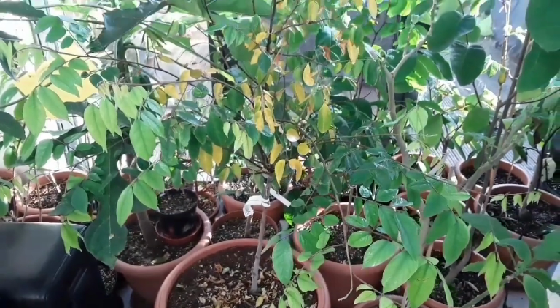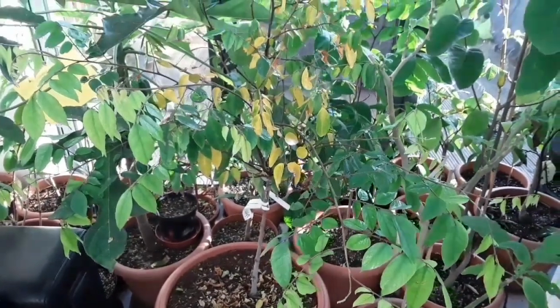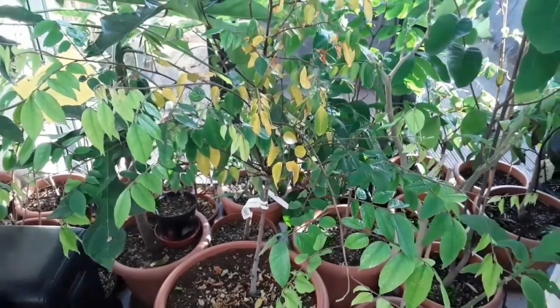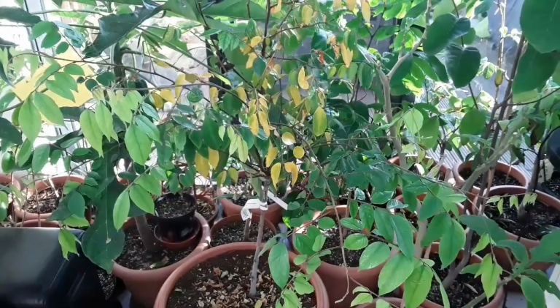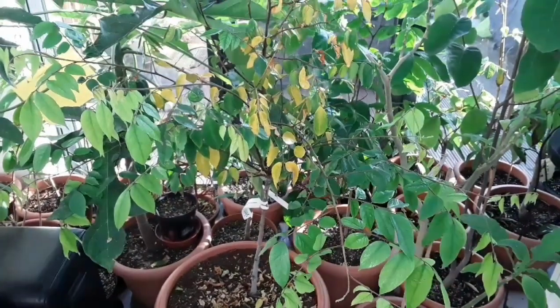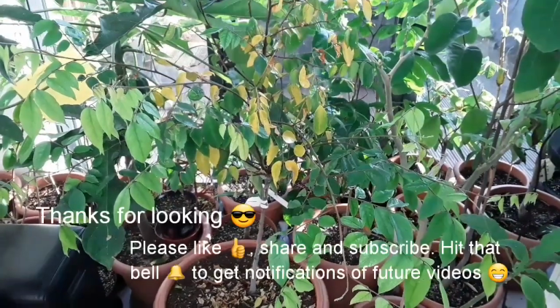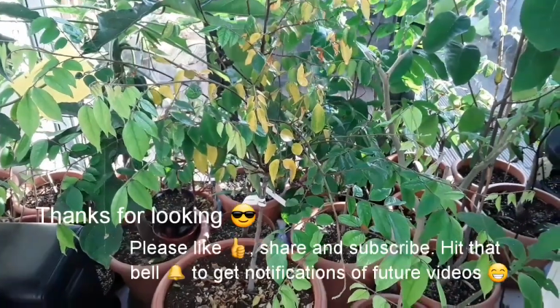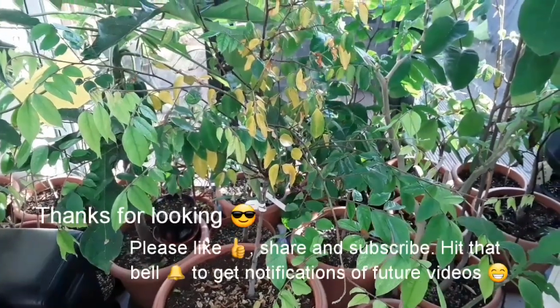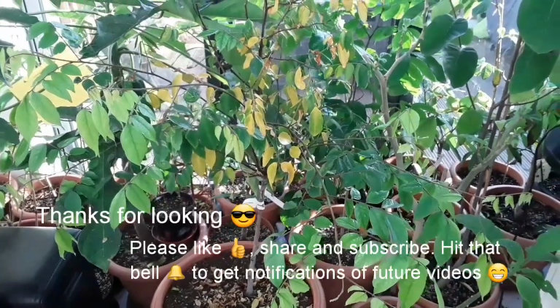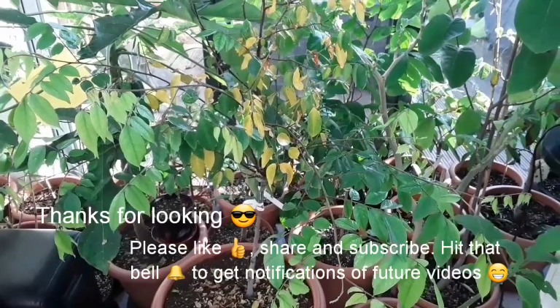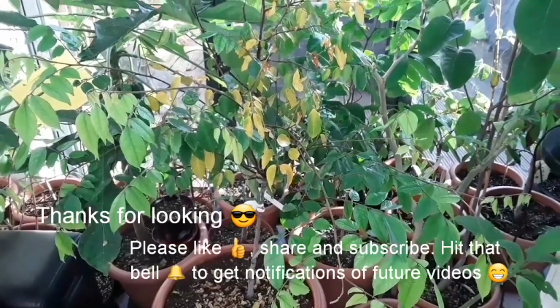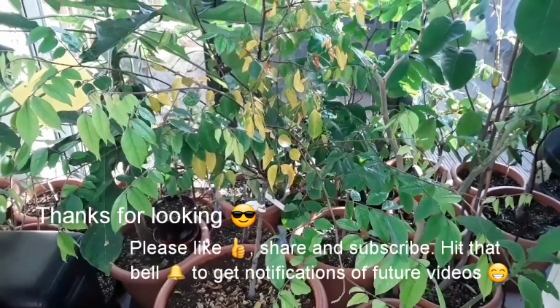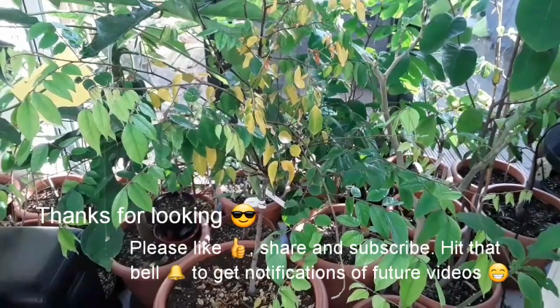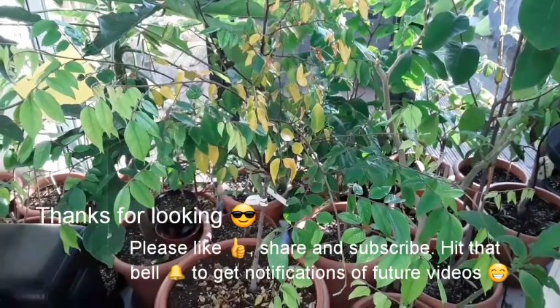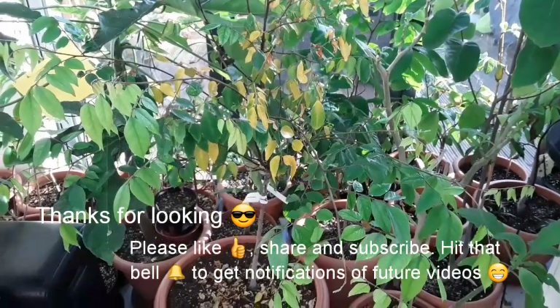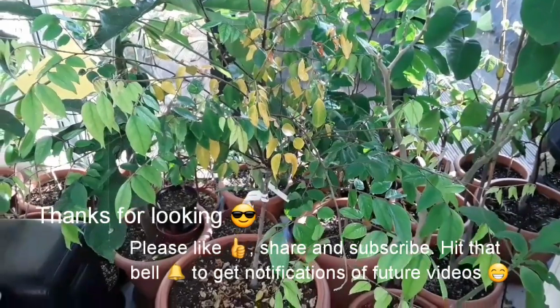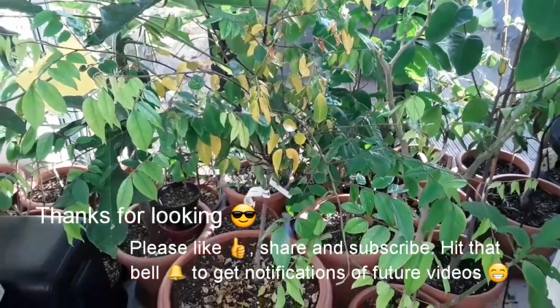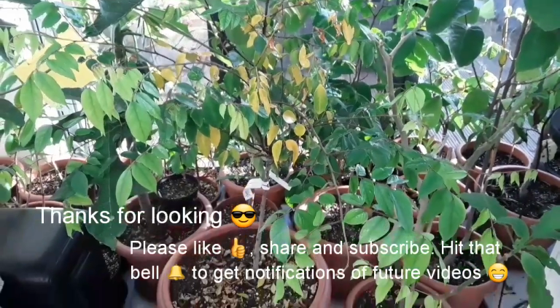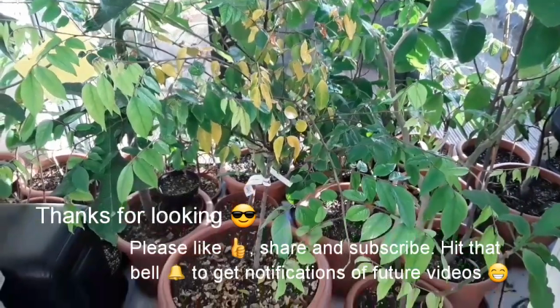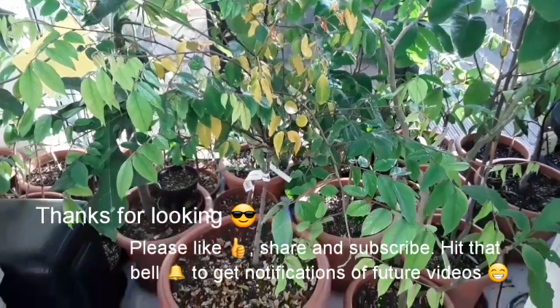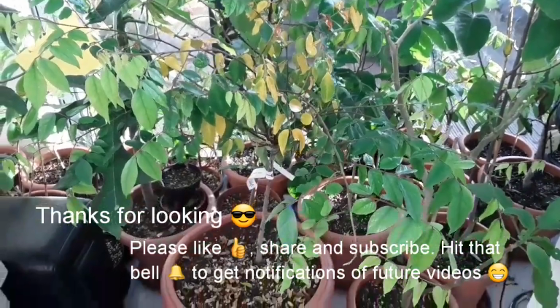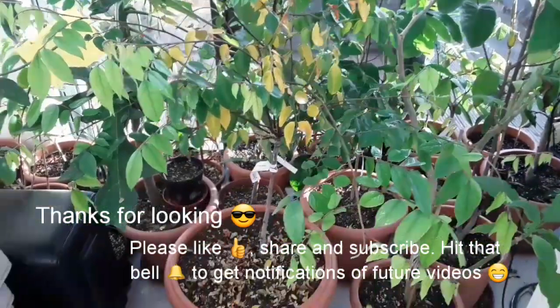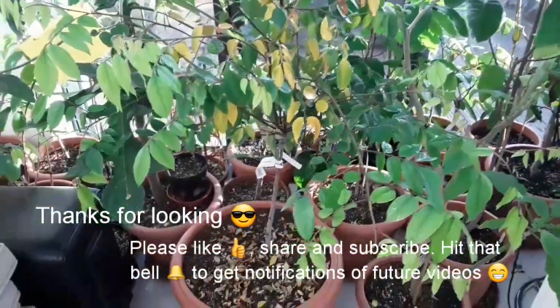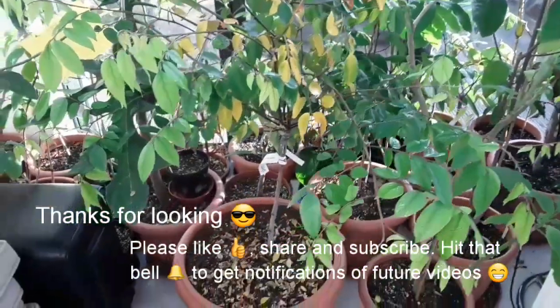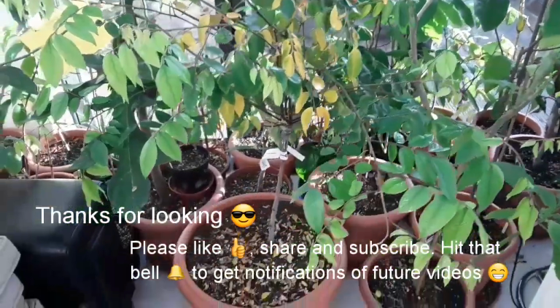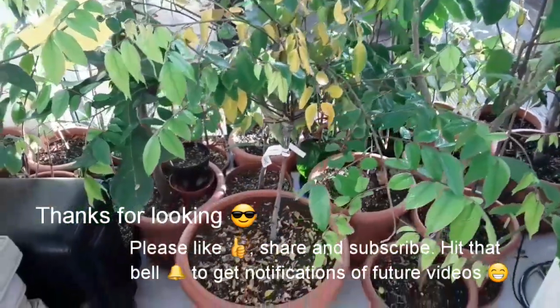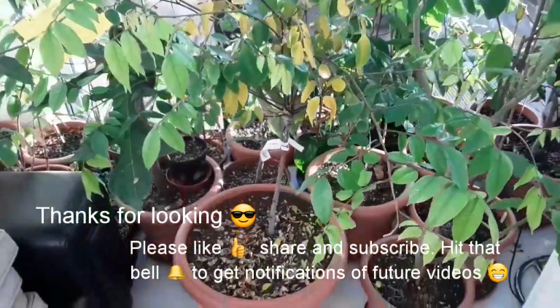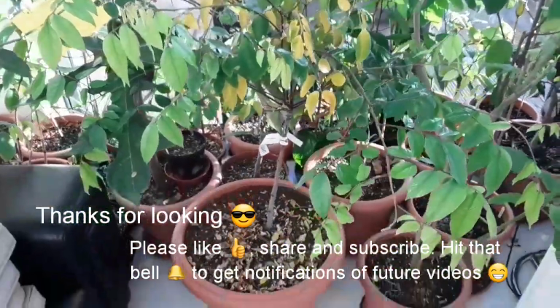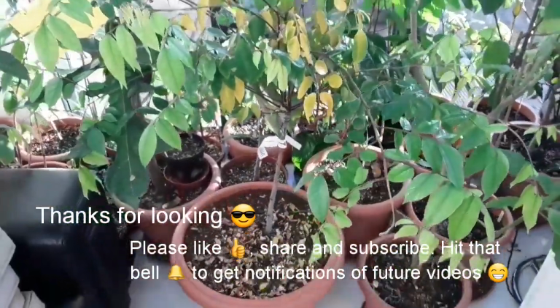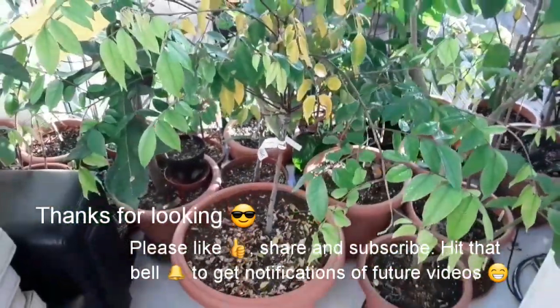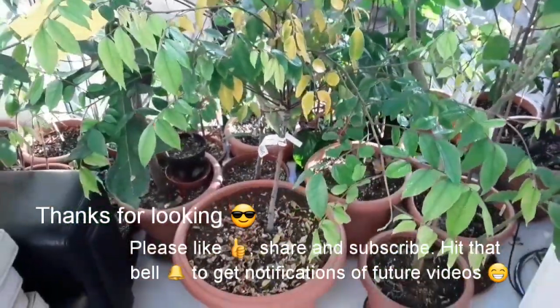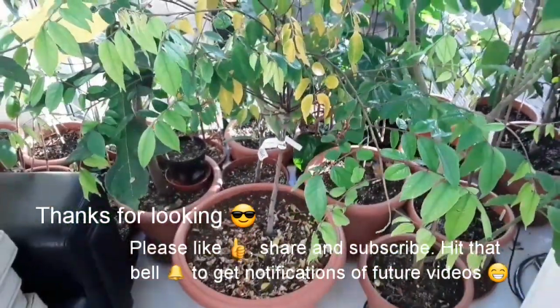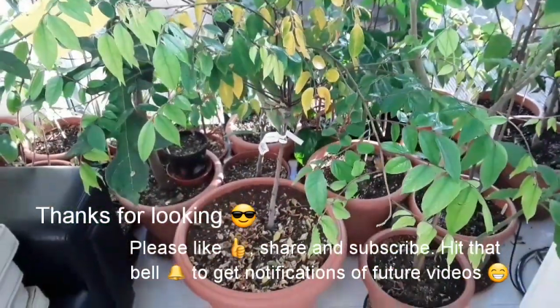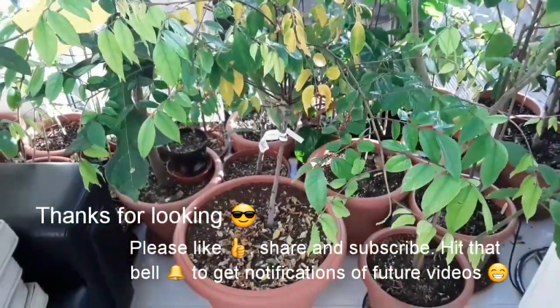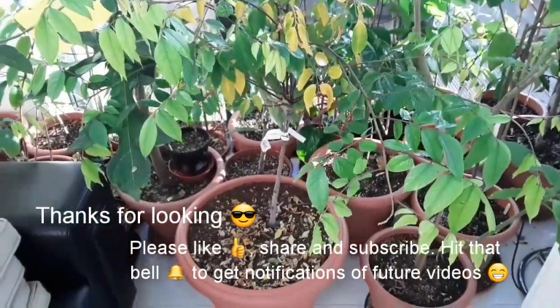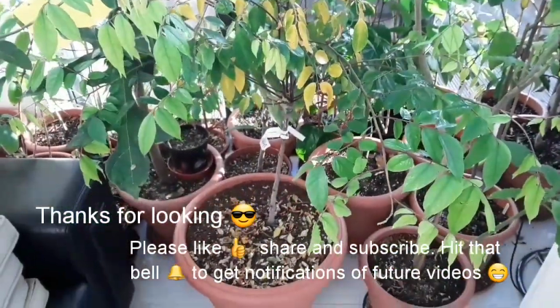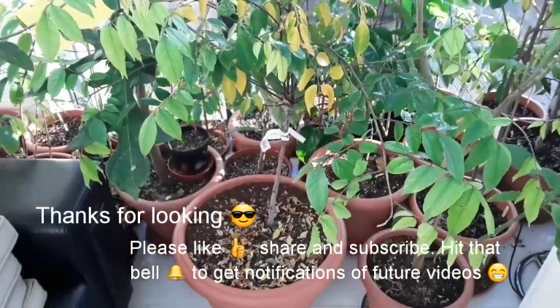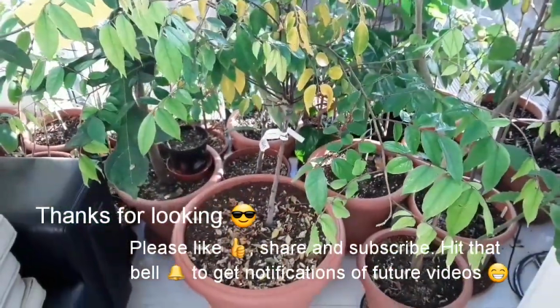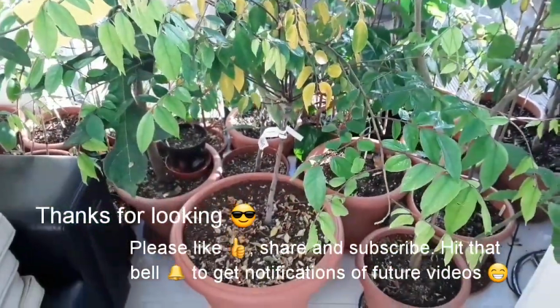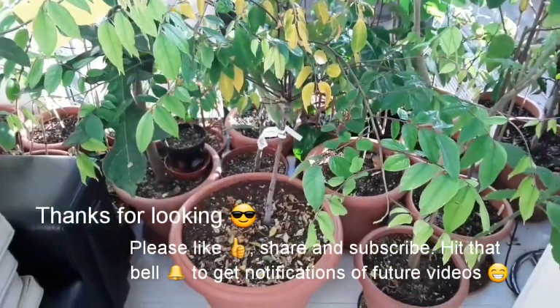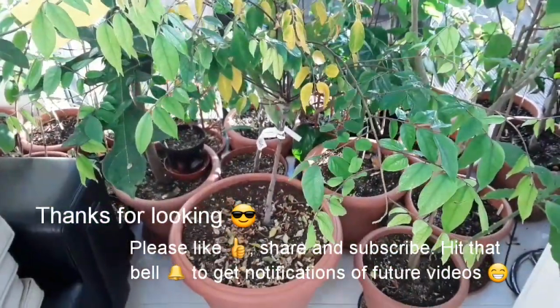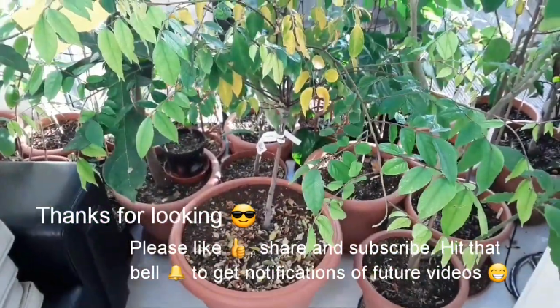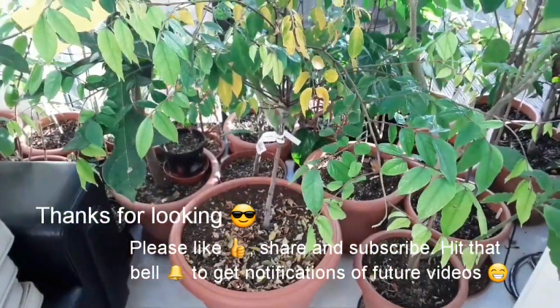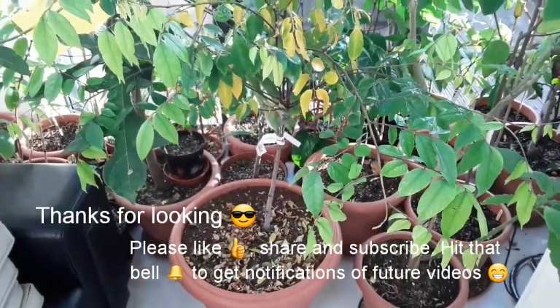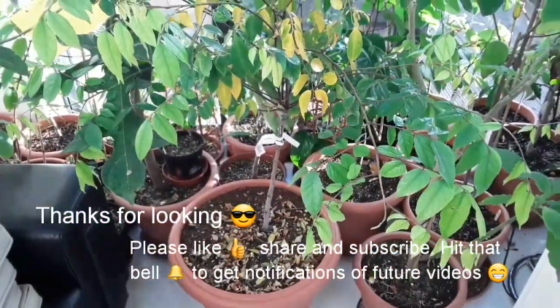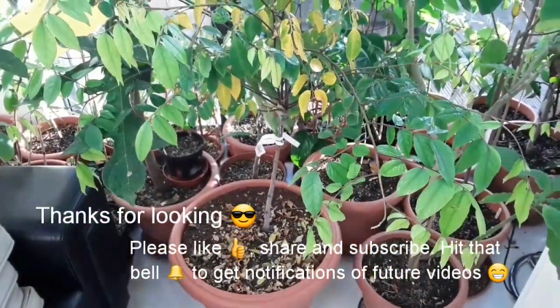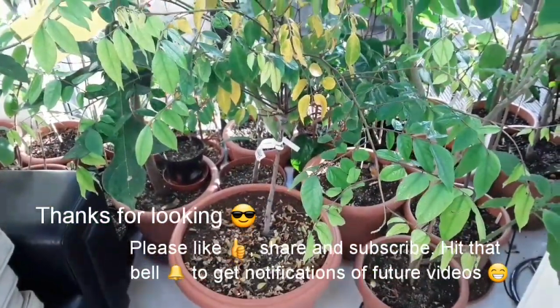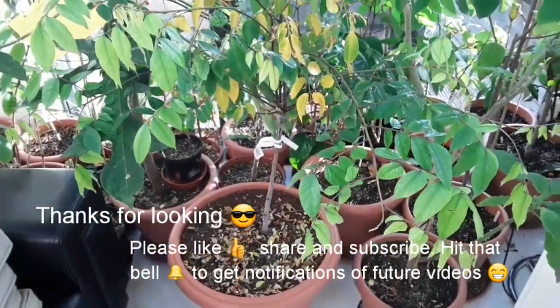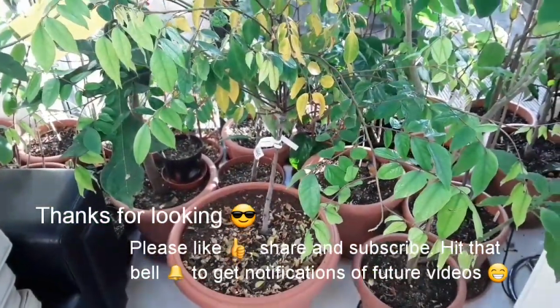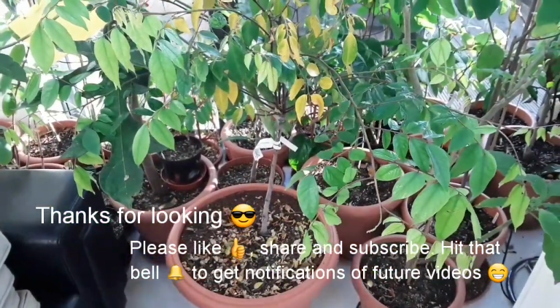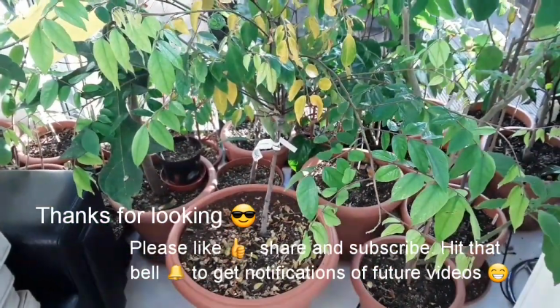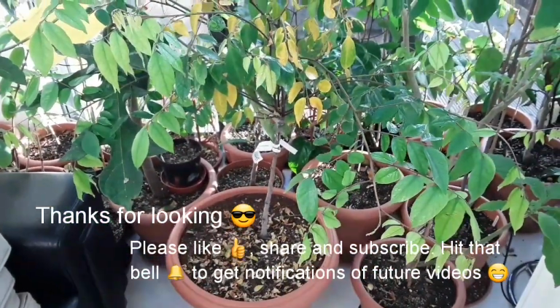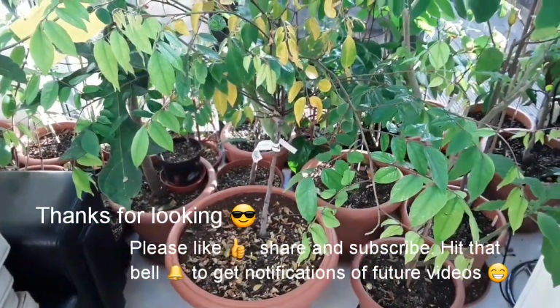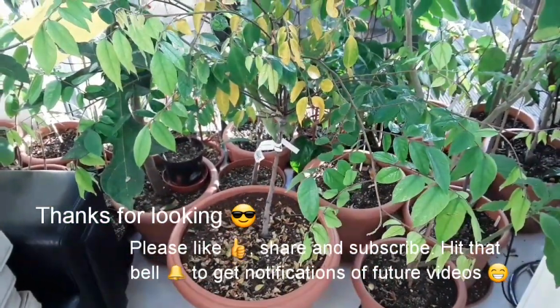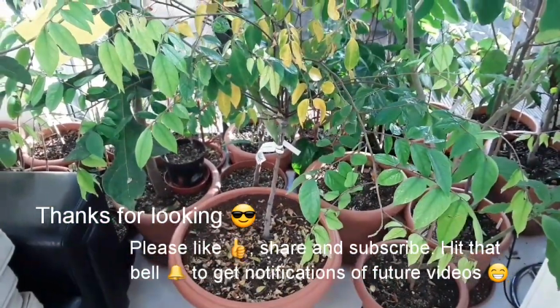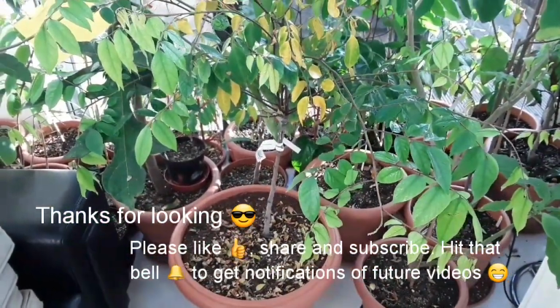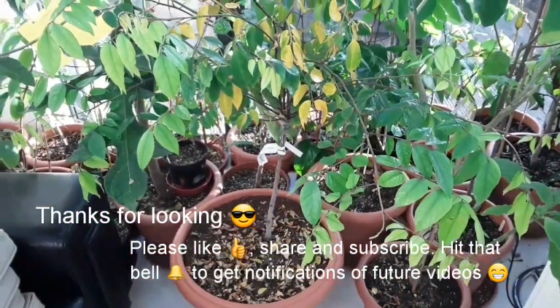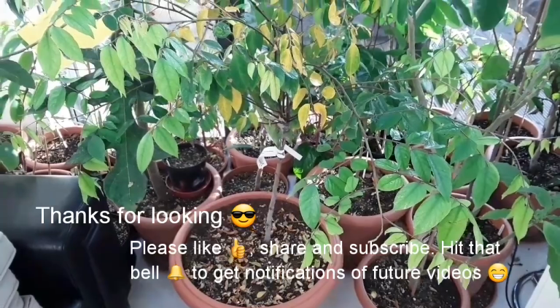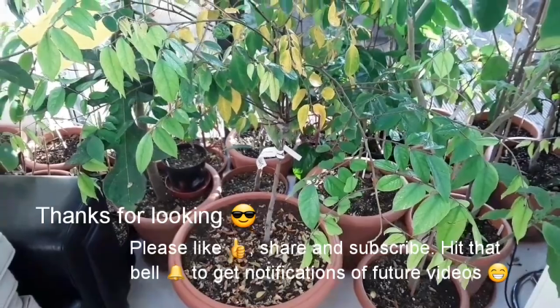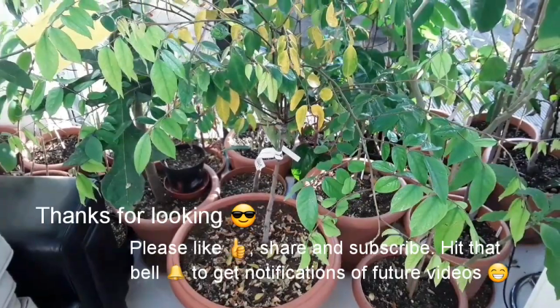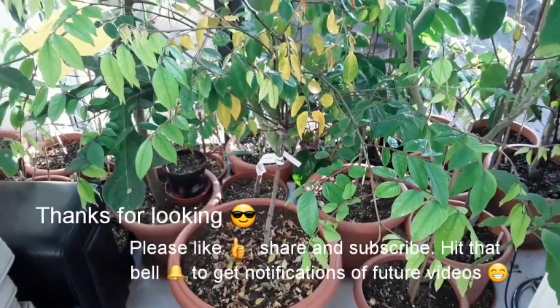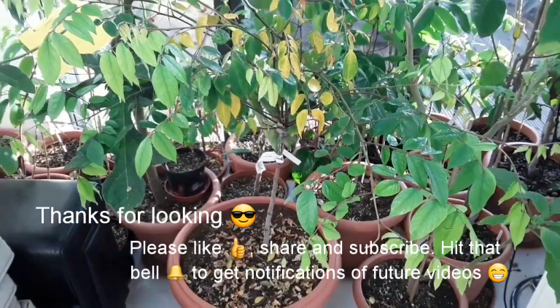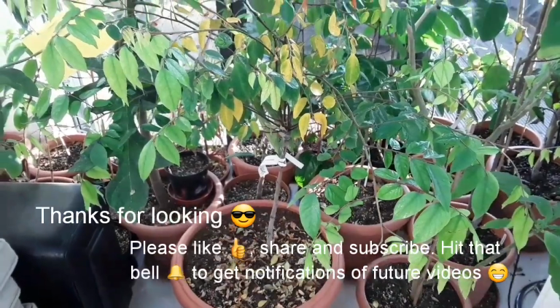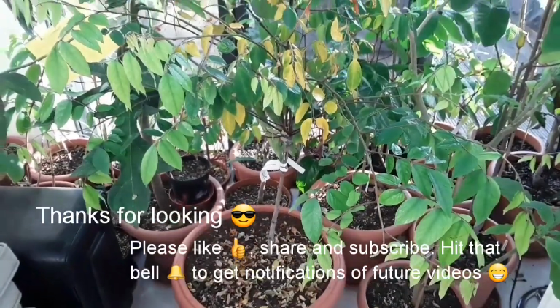Anyway, that's Brett out for now. Thanks for watching — welcome to like, share, and subscribe, and obviously hit the bell if you want future notifications of new videos I've posted. Thanks a lot everybody, enjoy the rest of your Sunday.